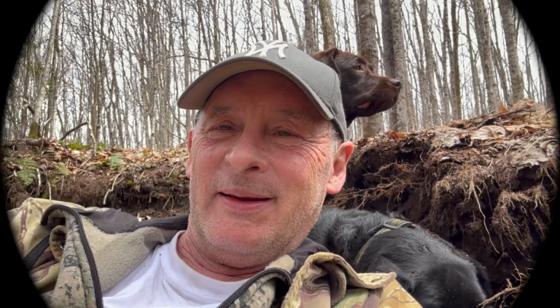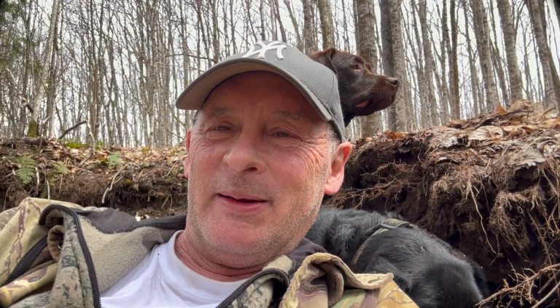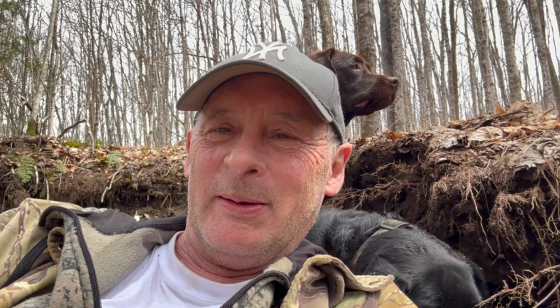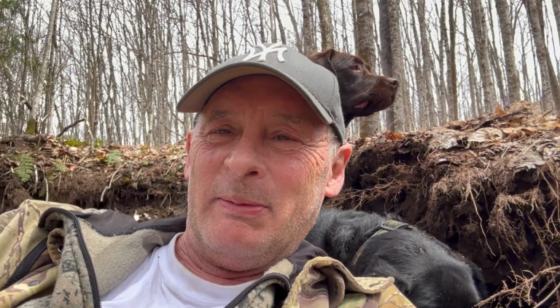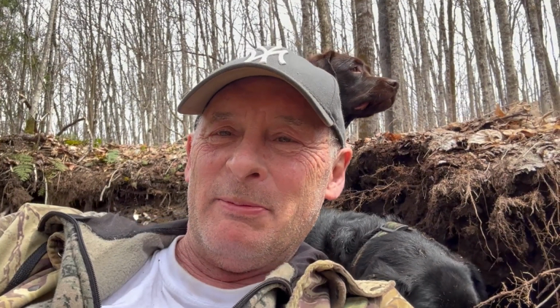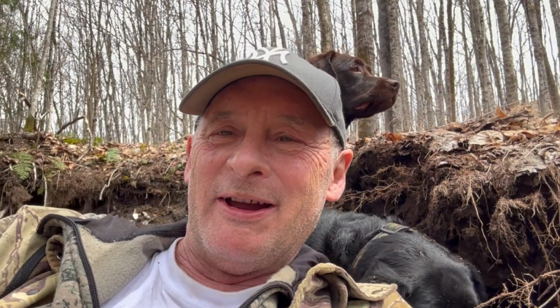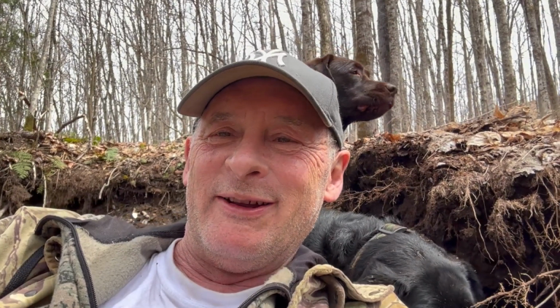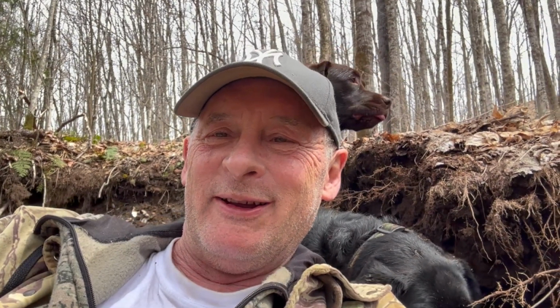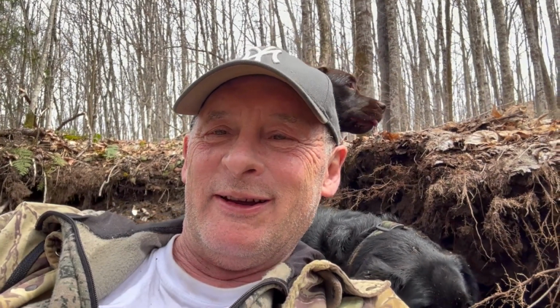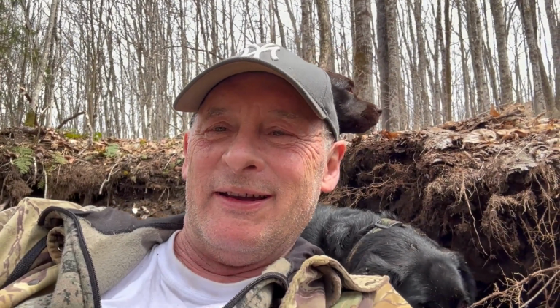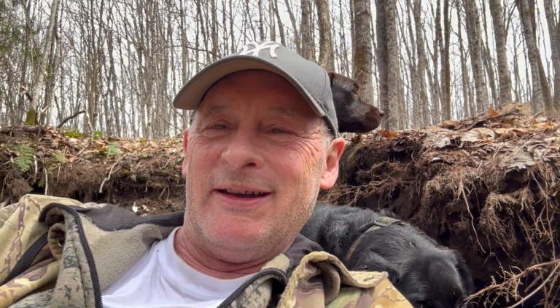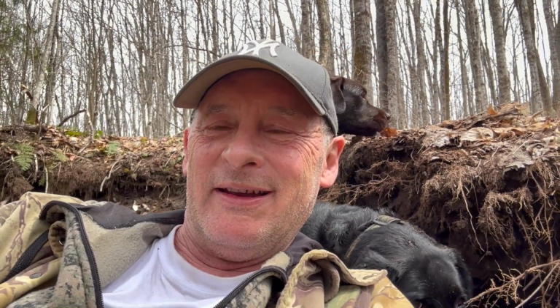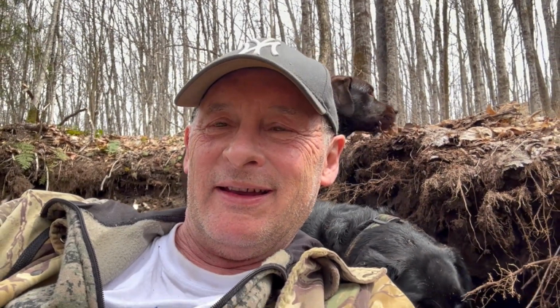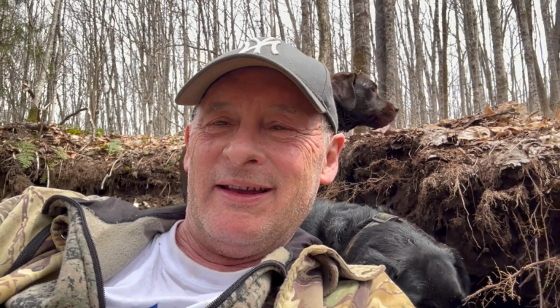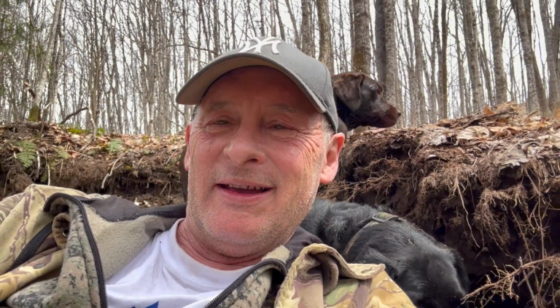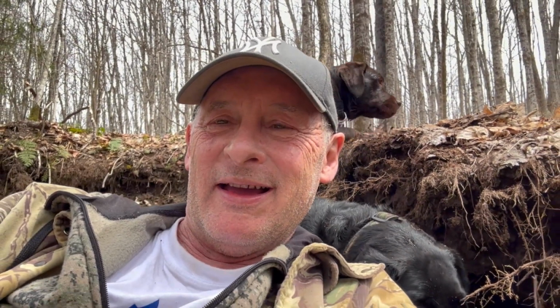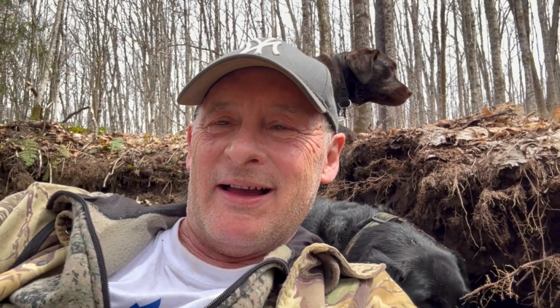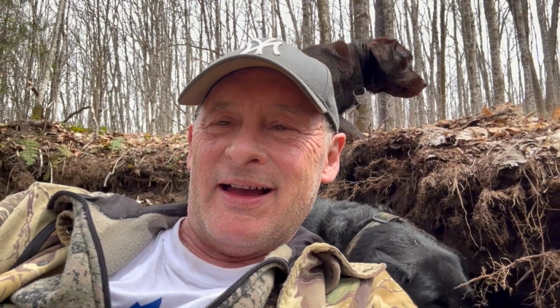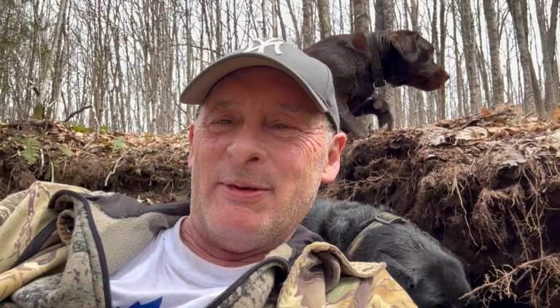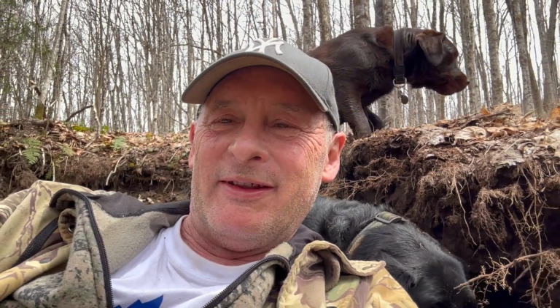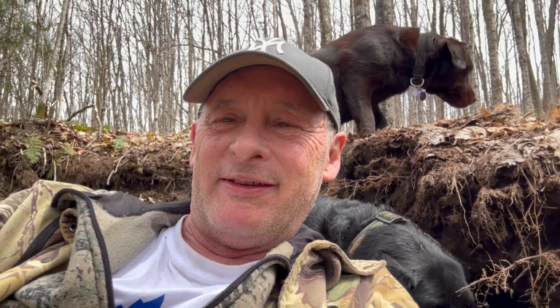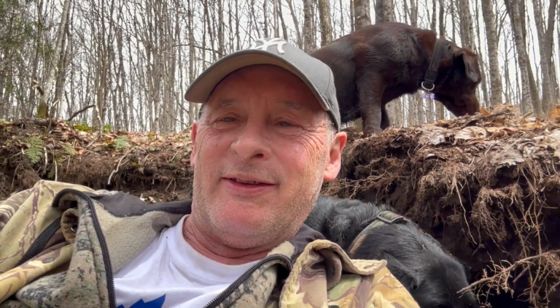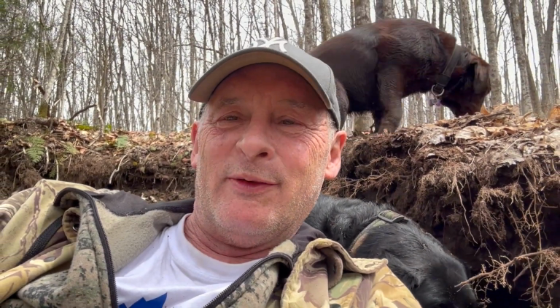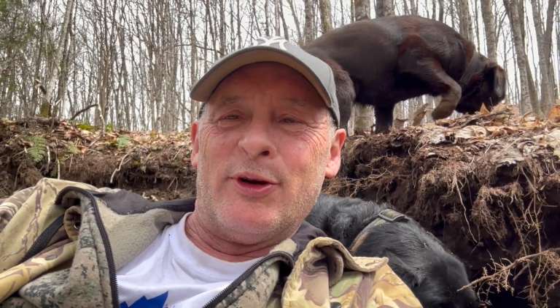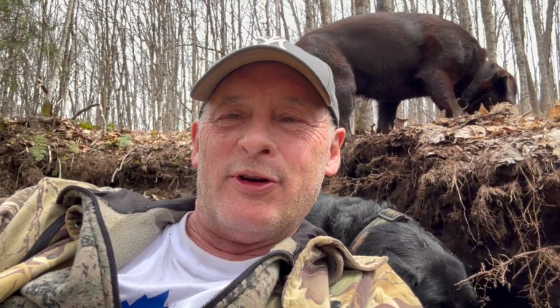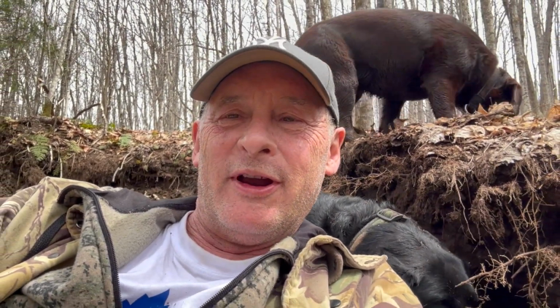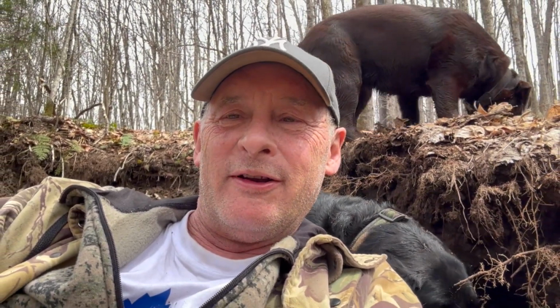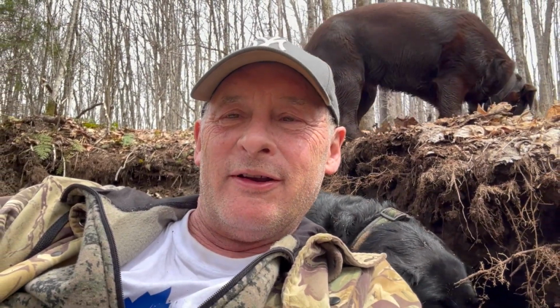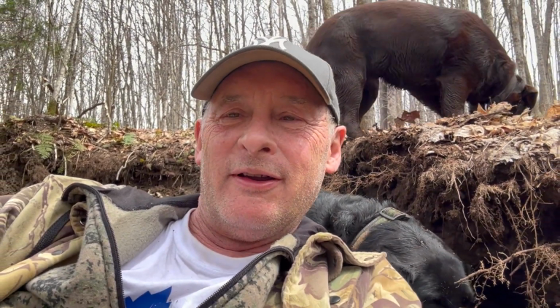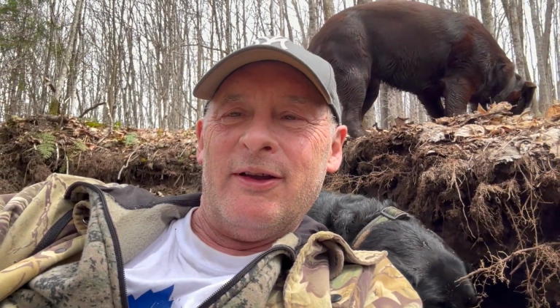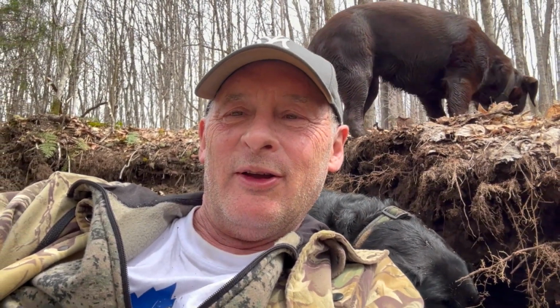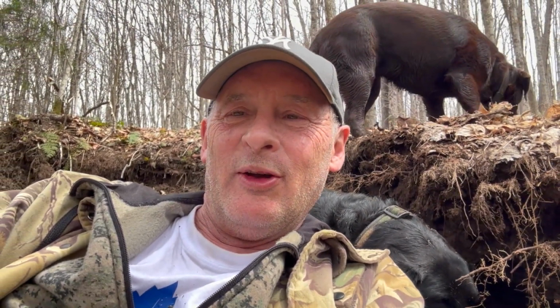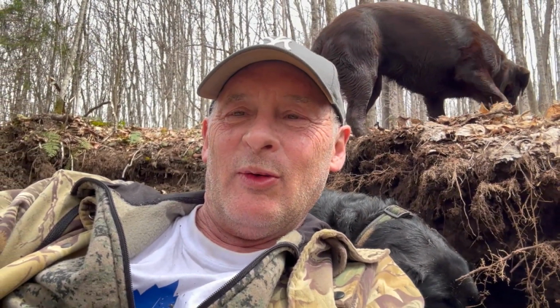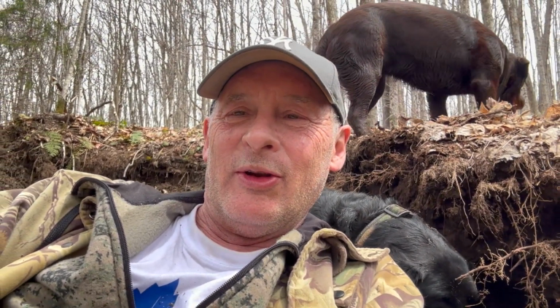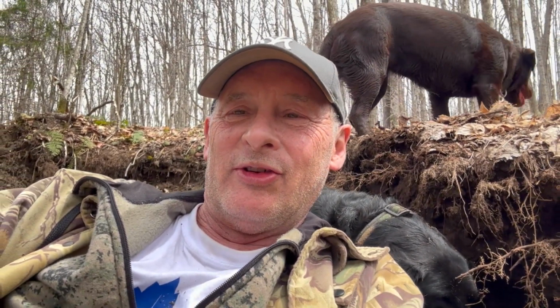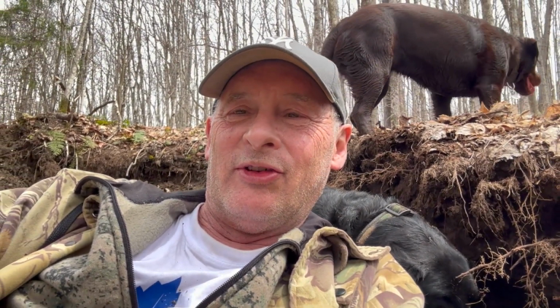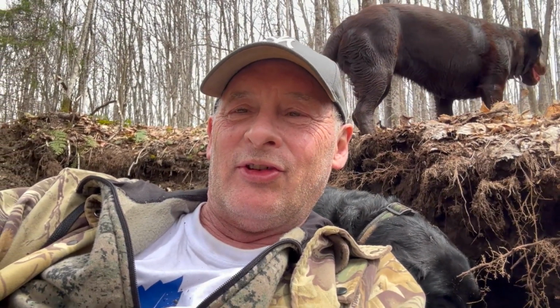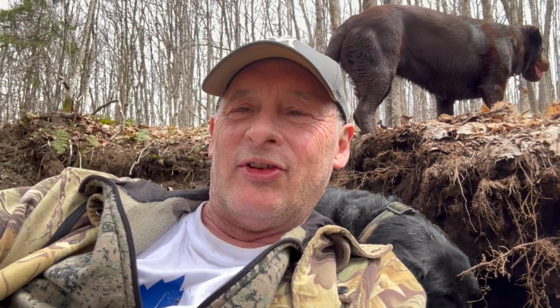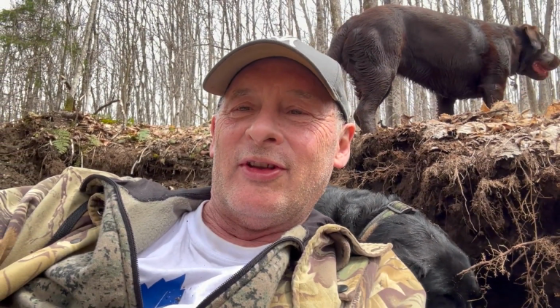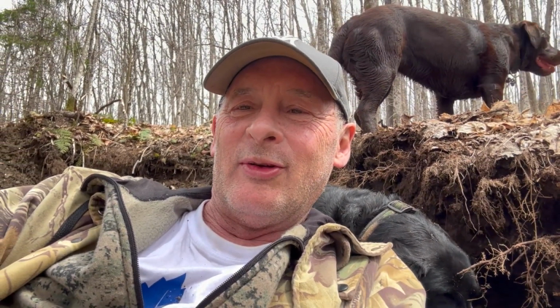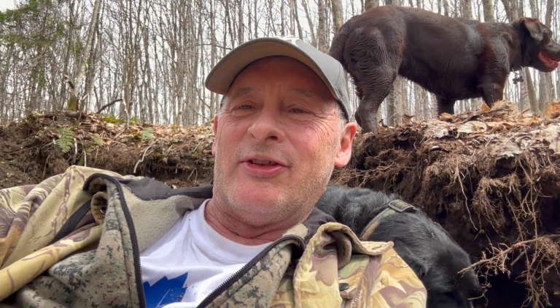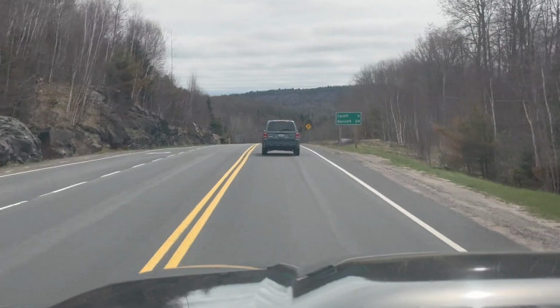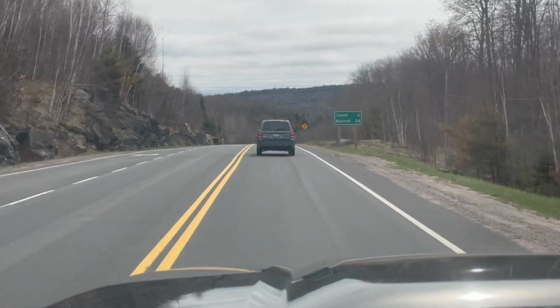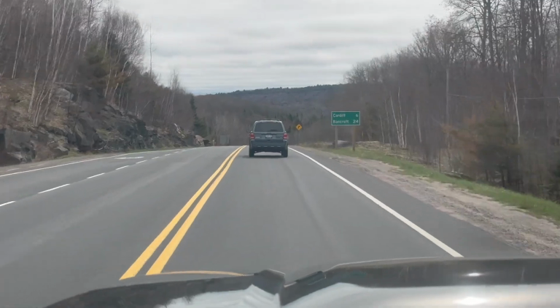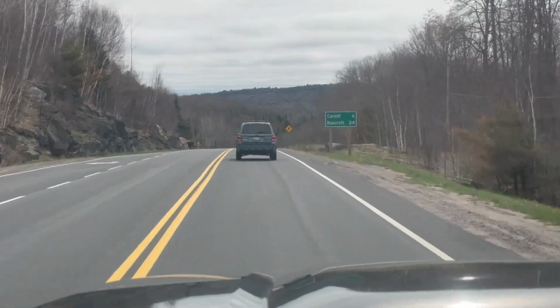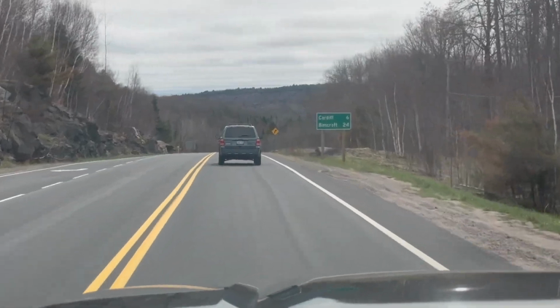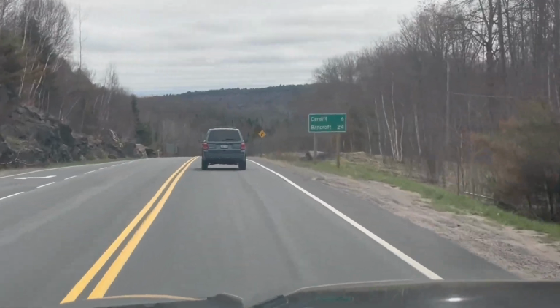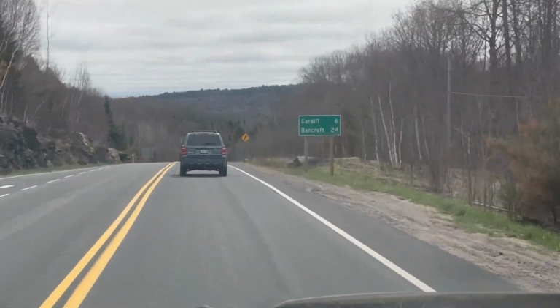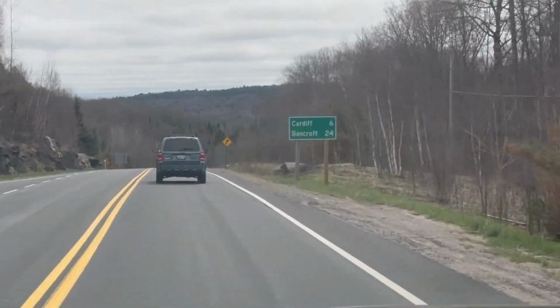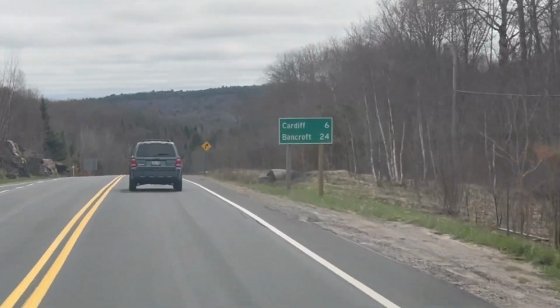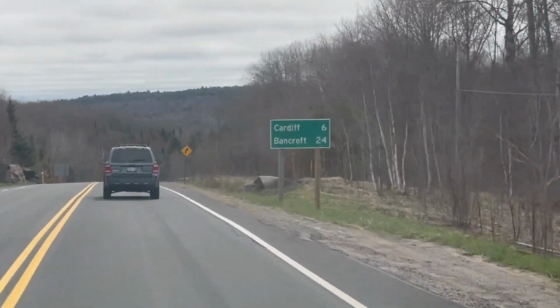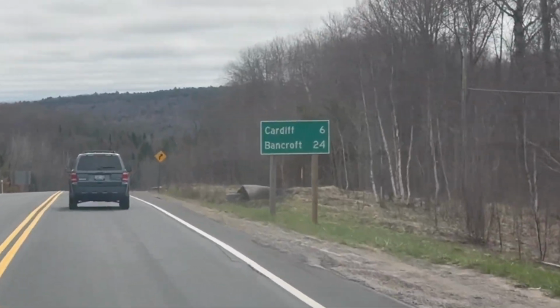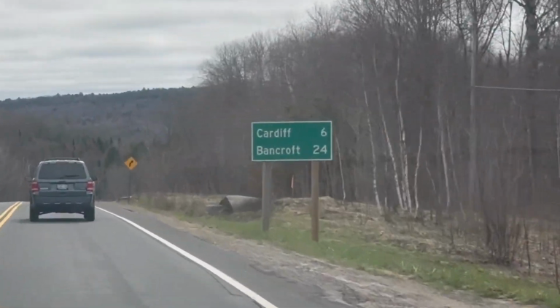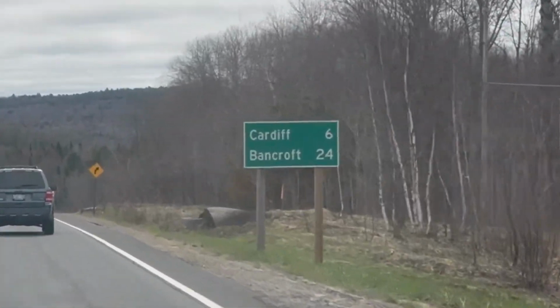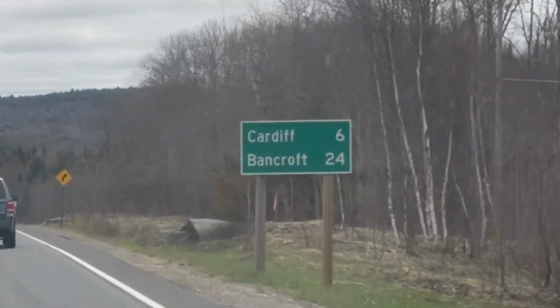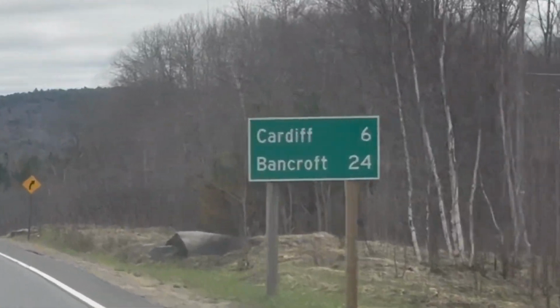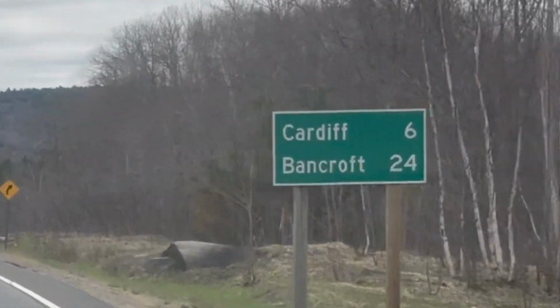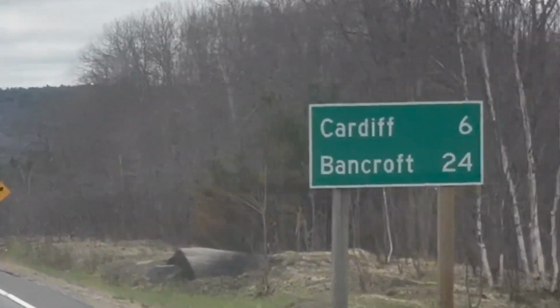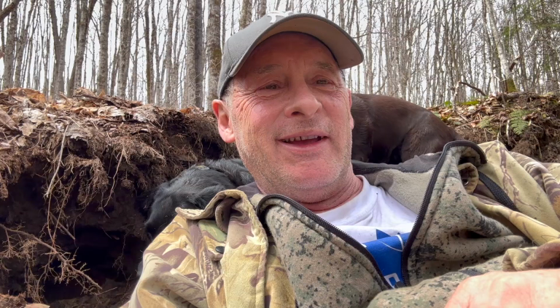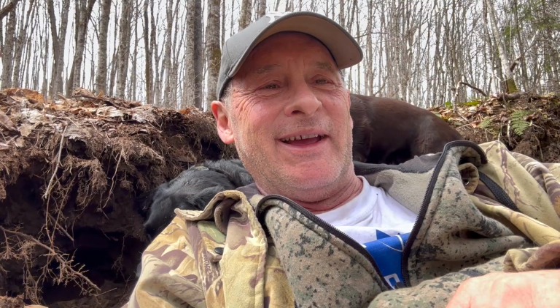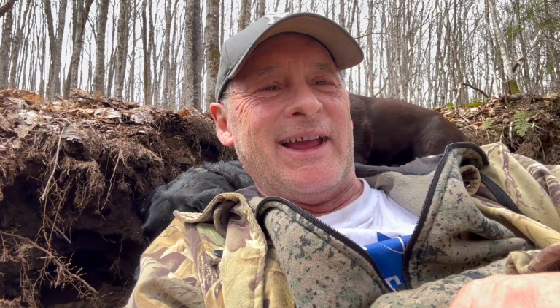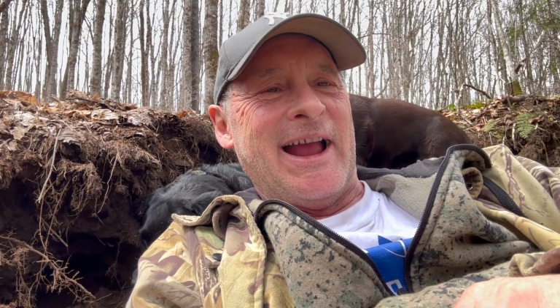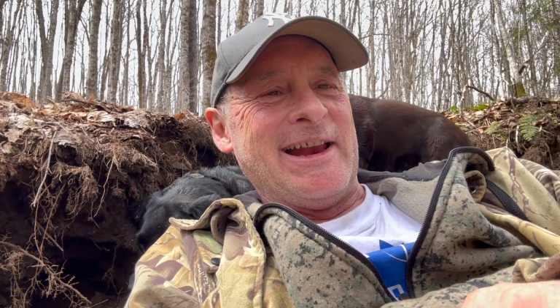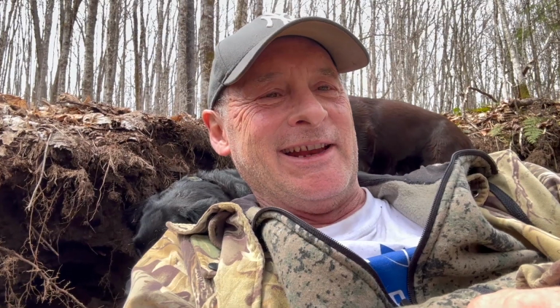Me Minor here. I'm at Silver Crater, which is just outside of Bancroft, Ontario, Canada.